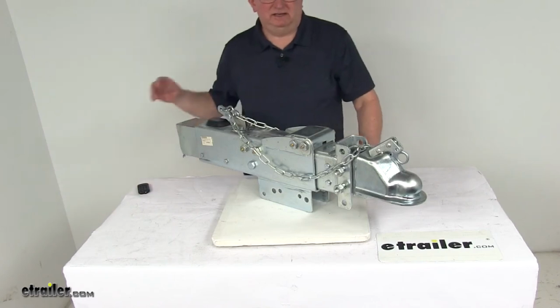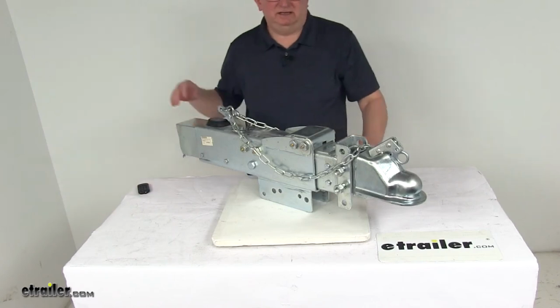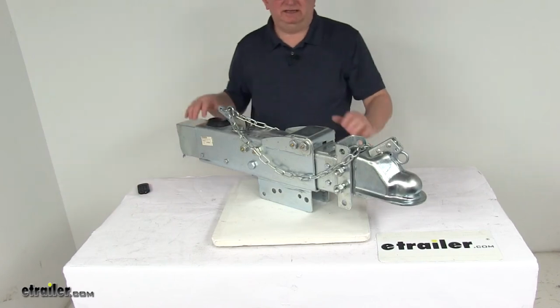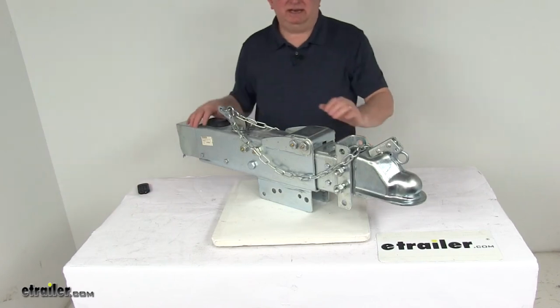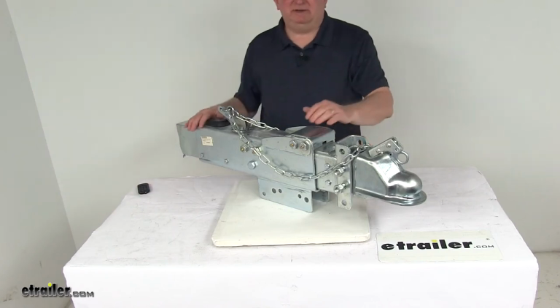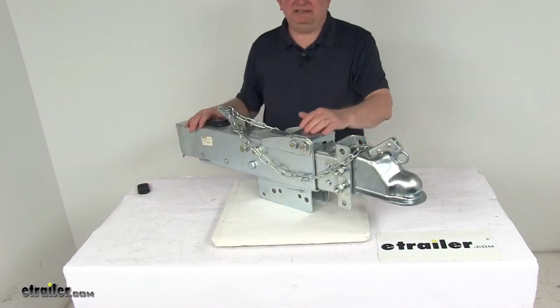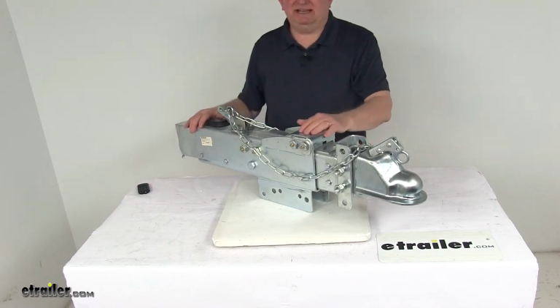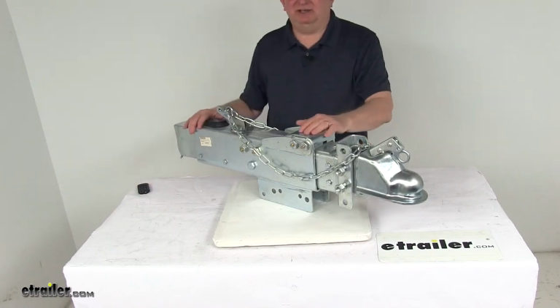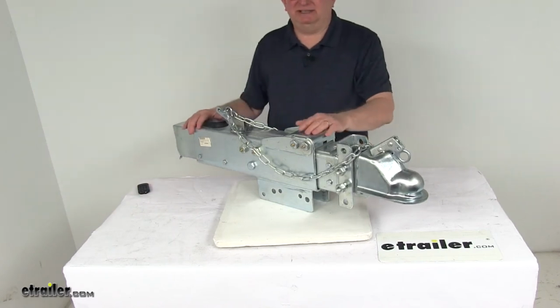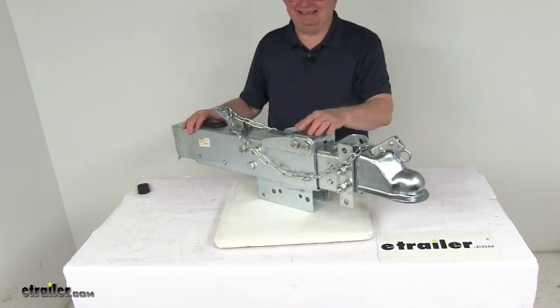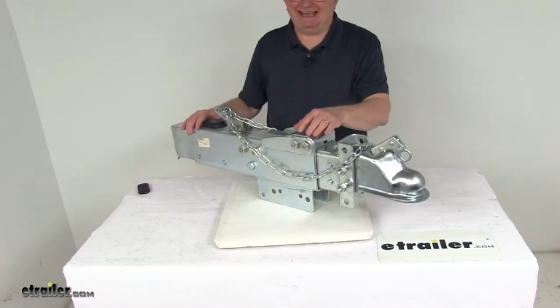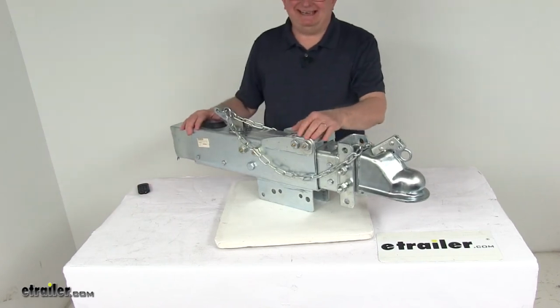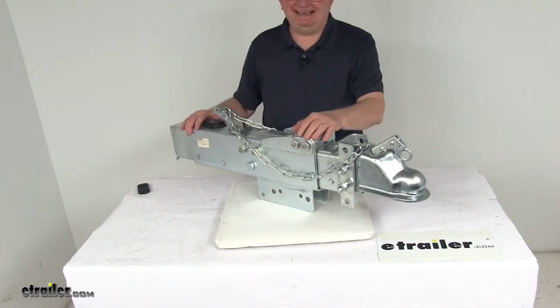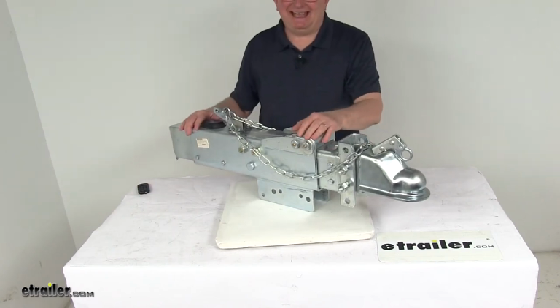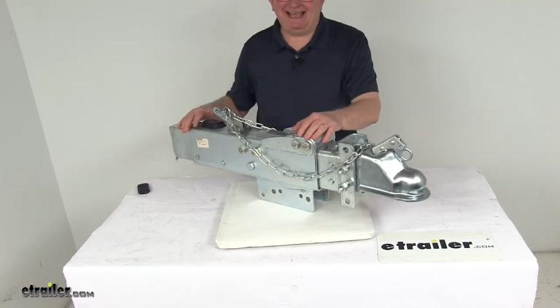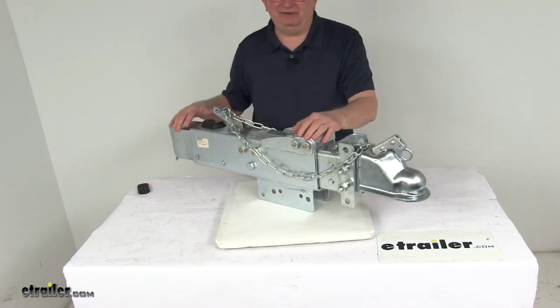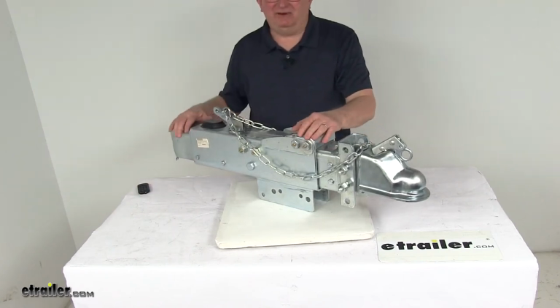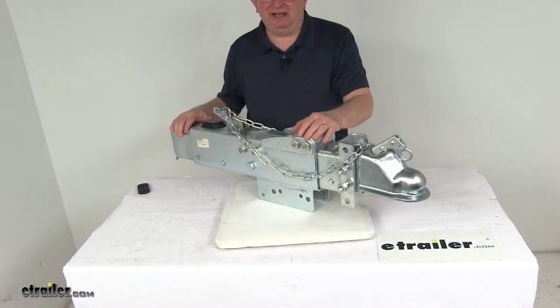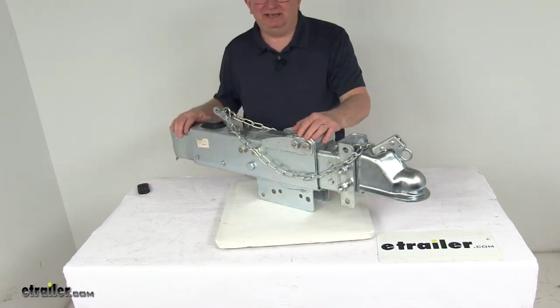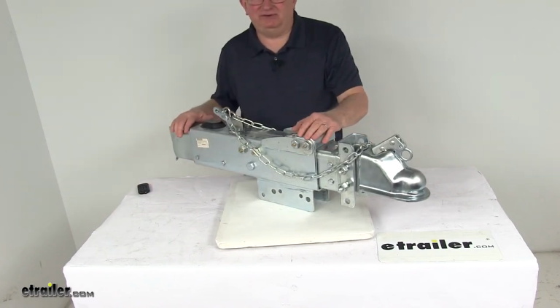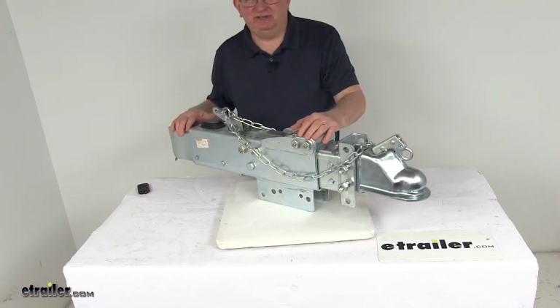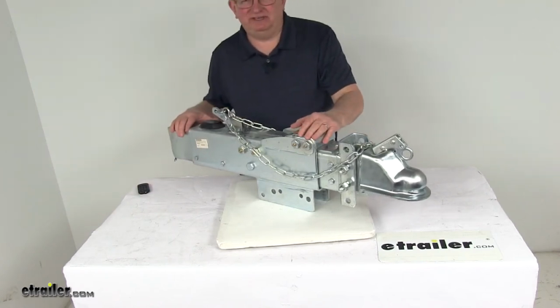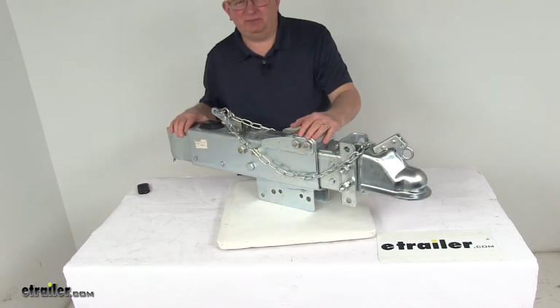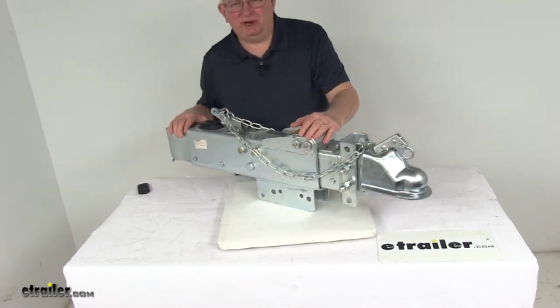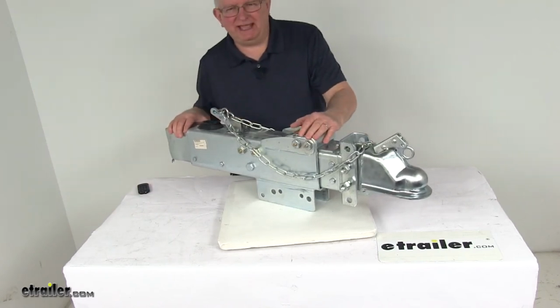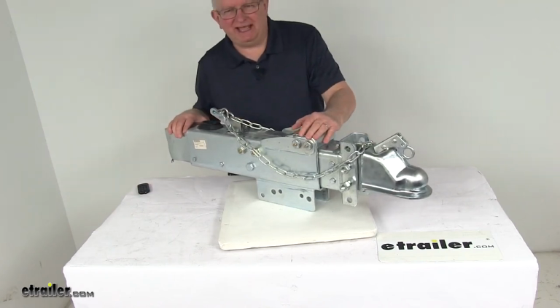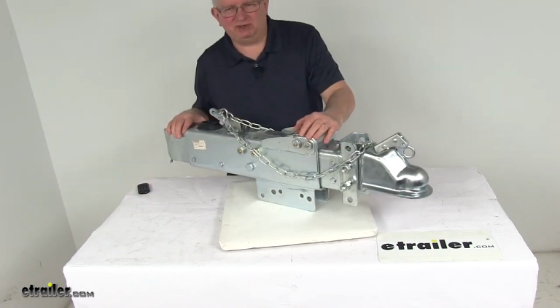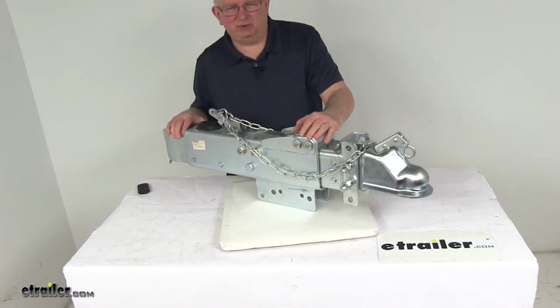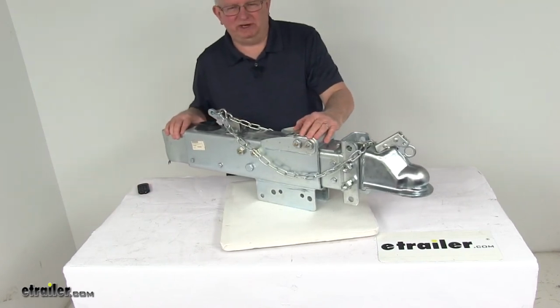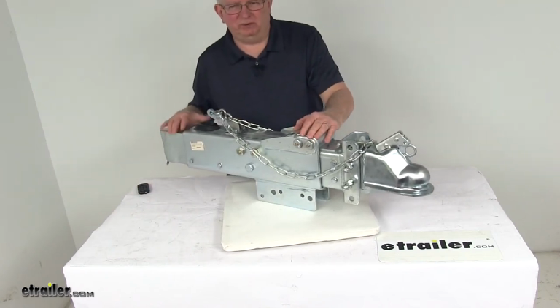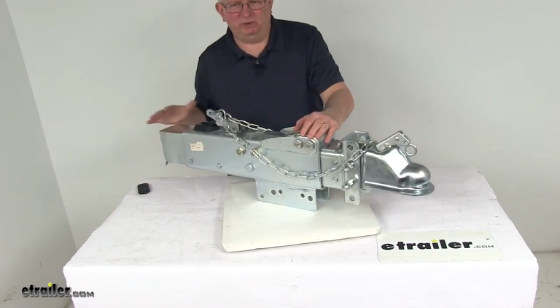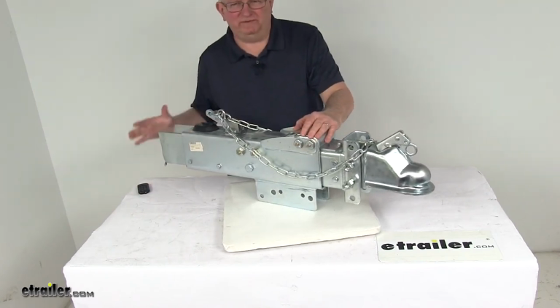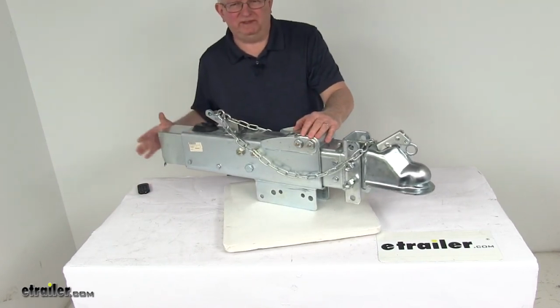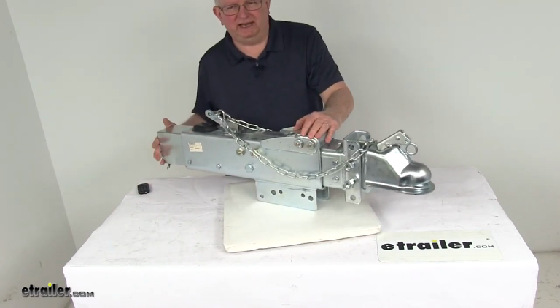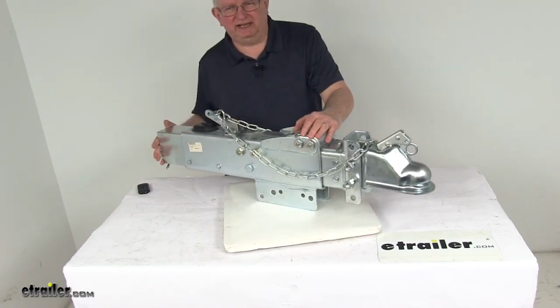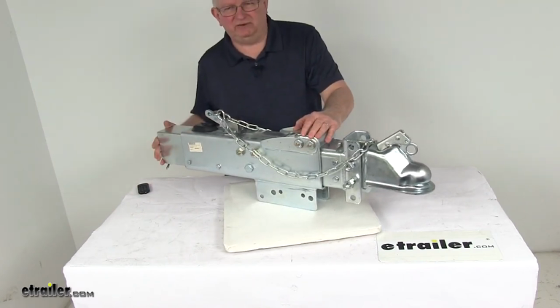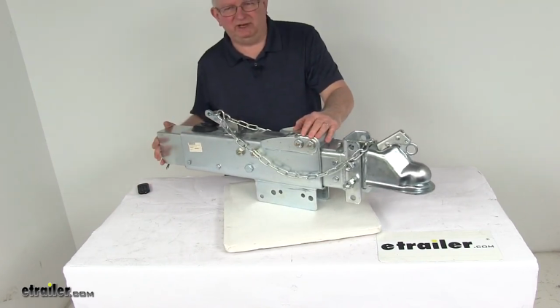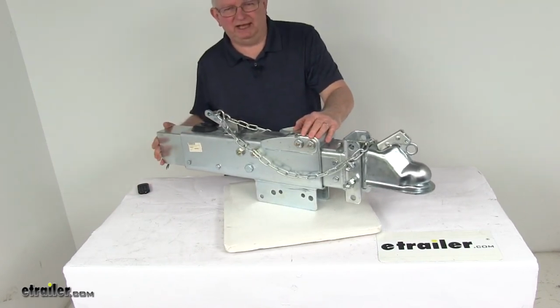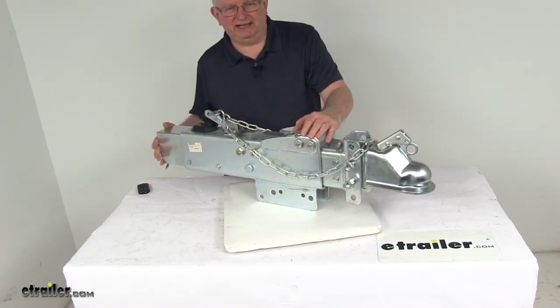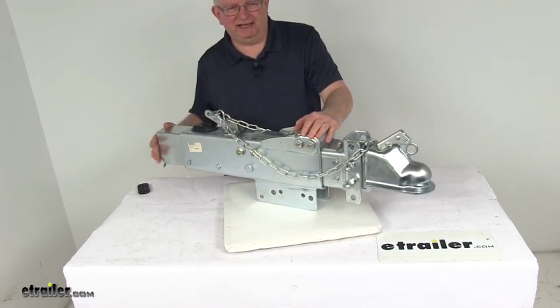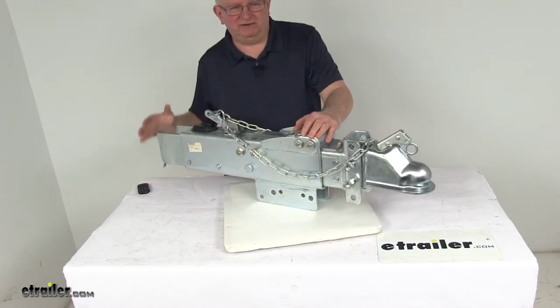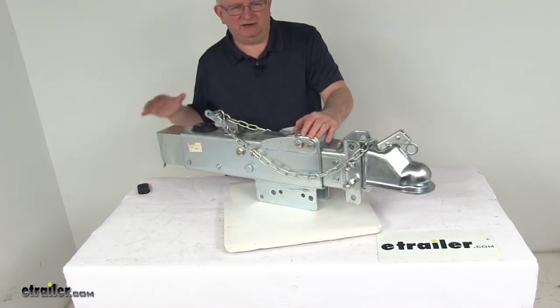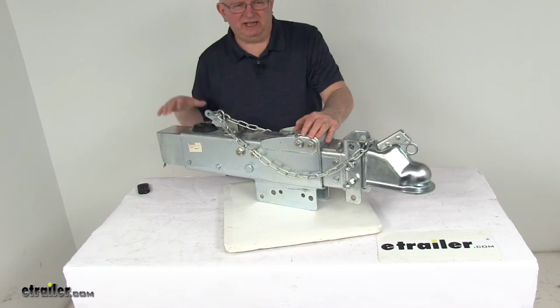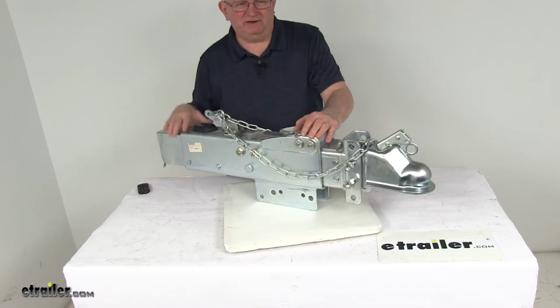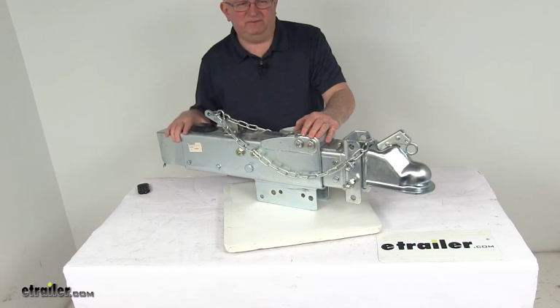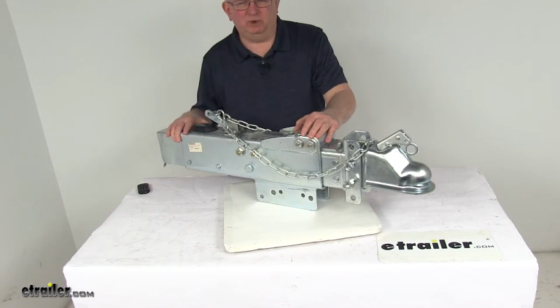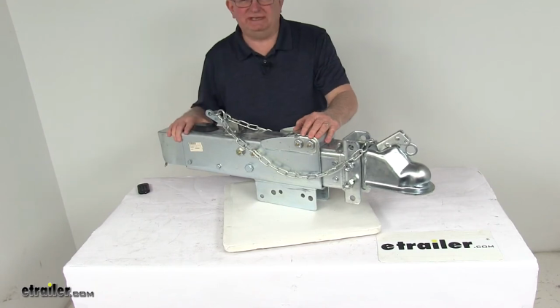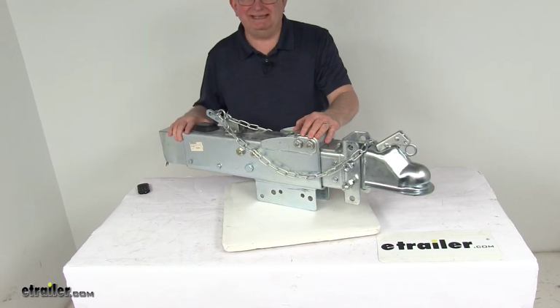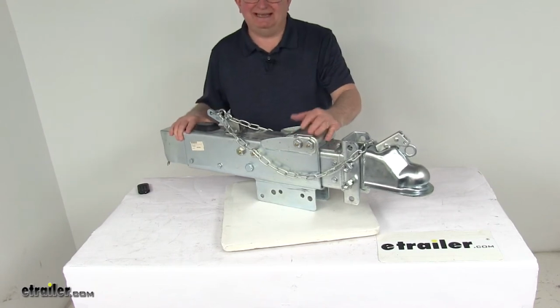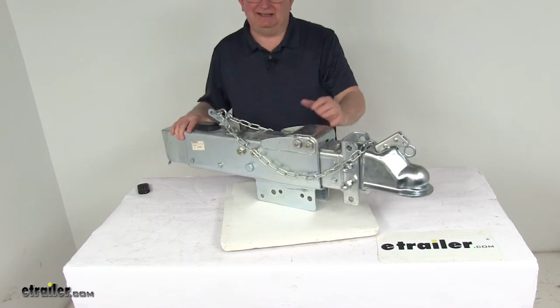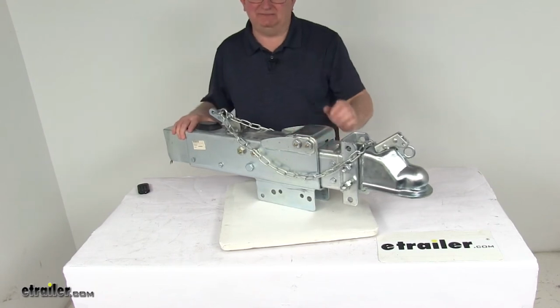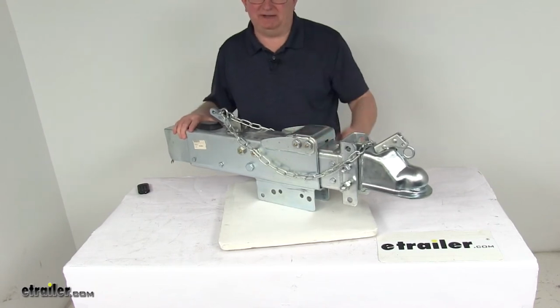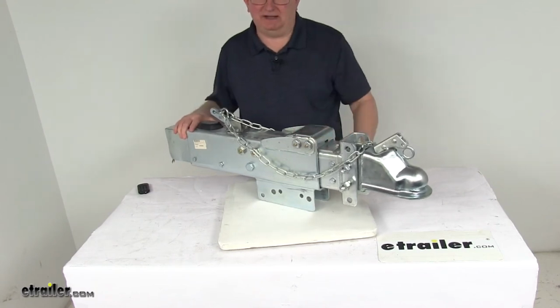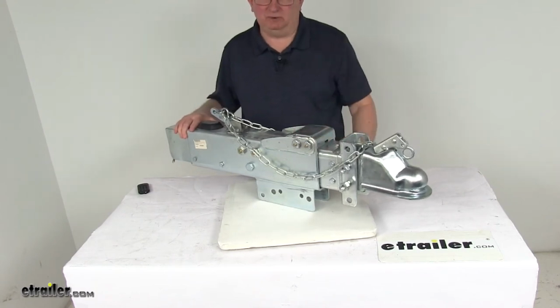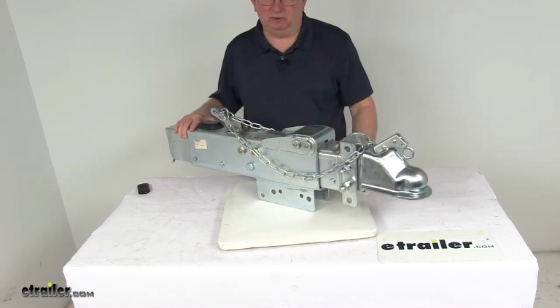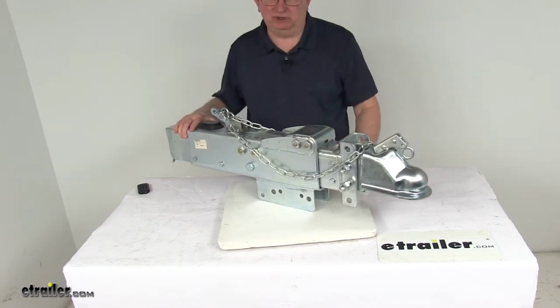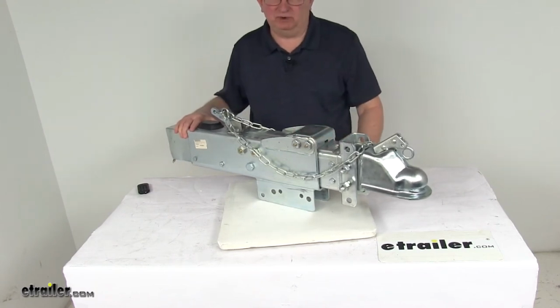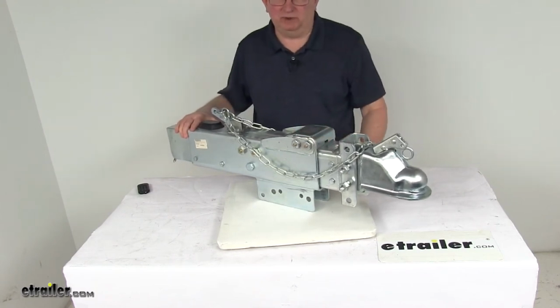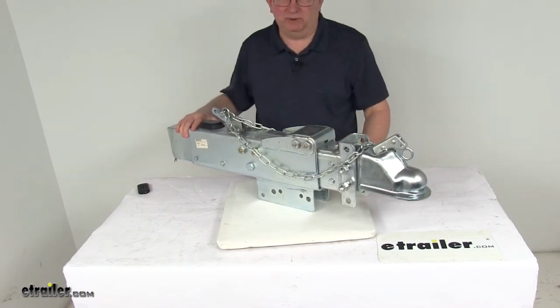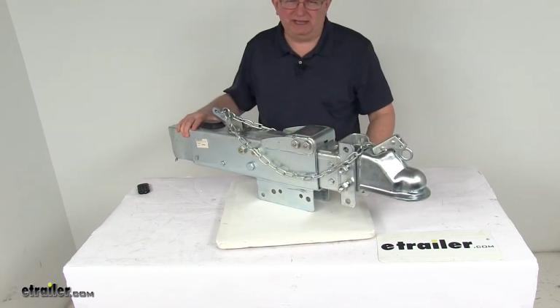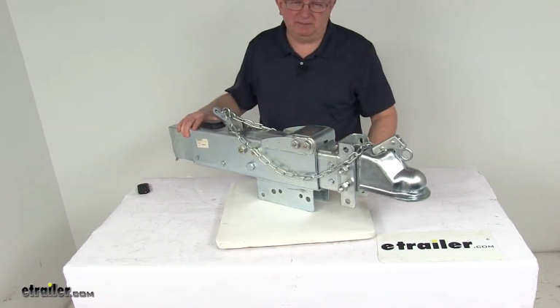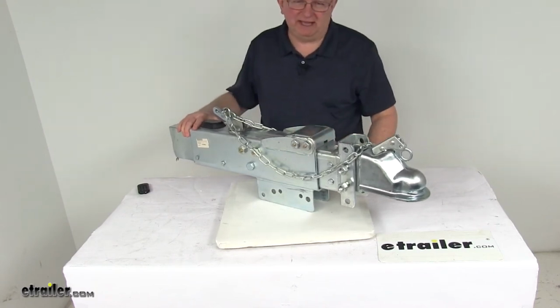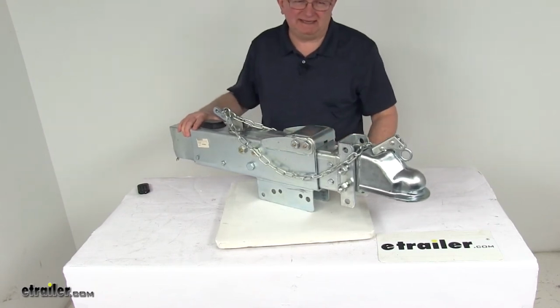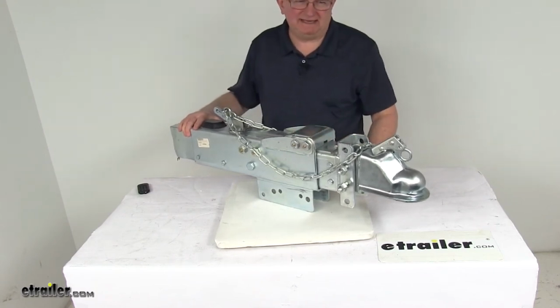Today we're going to take a look at the Titan Hydraulic Disc Brake Actuator with the electric lockout and a 14,000 pound gross towing weight capacity.